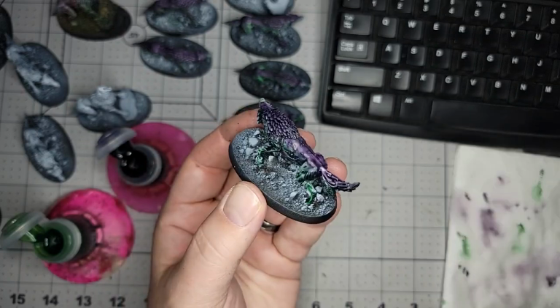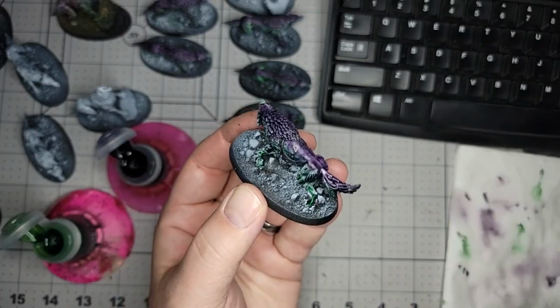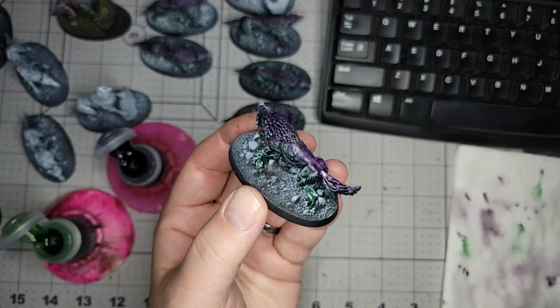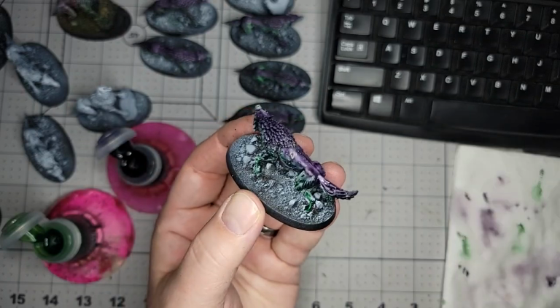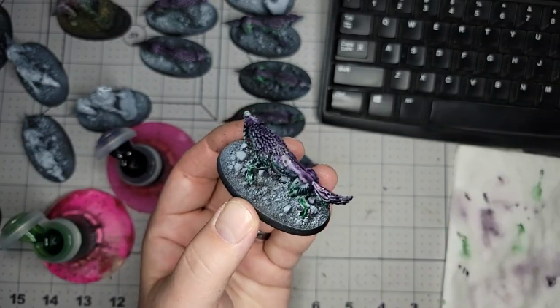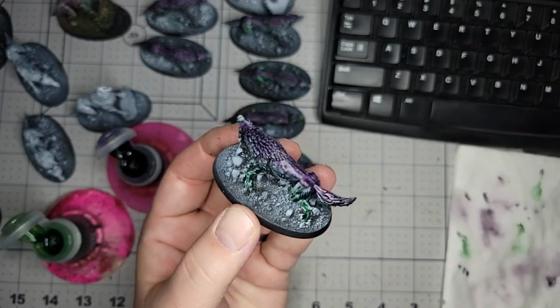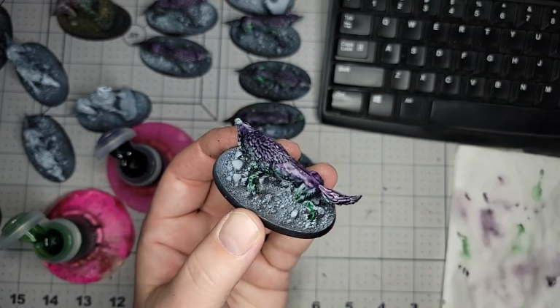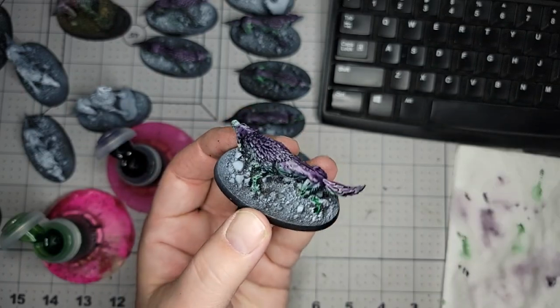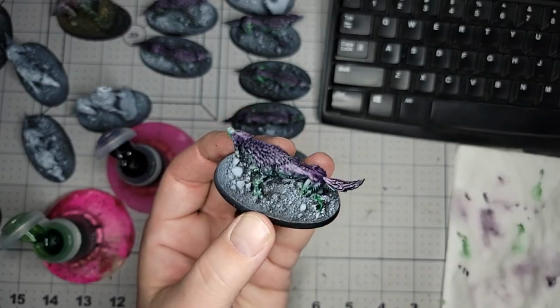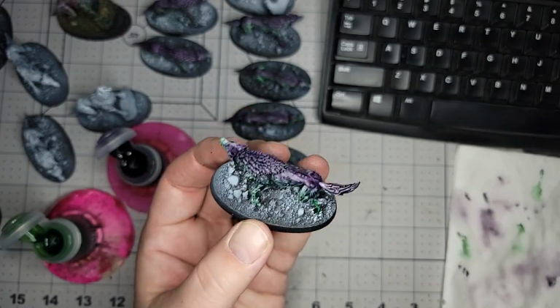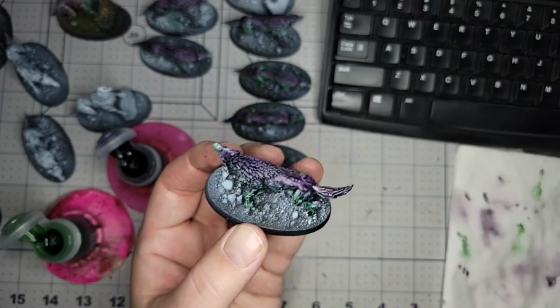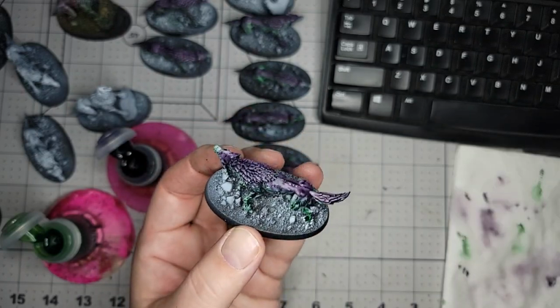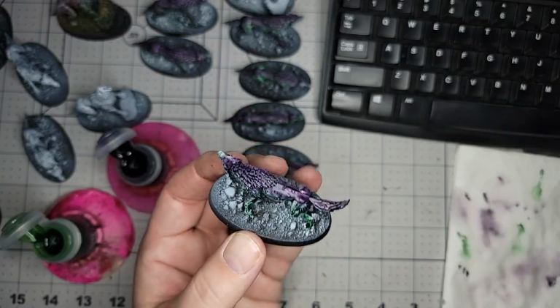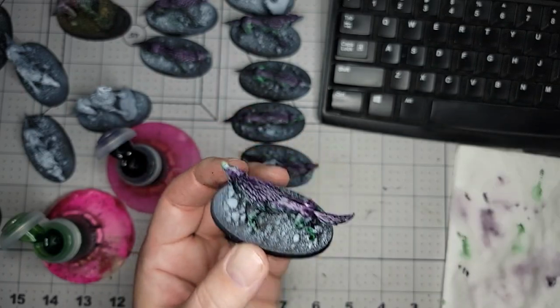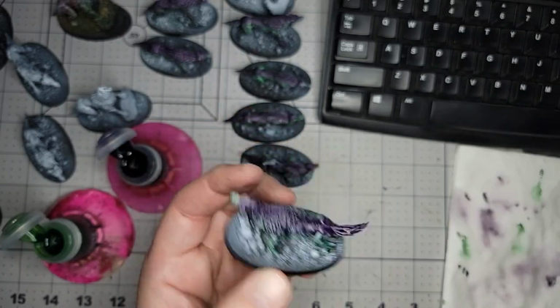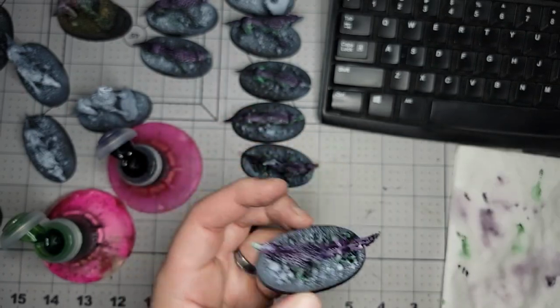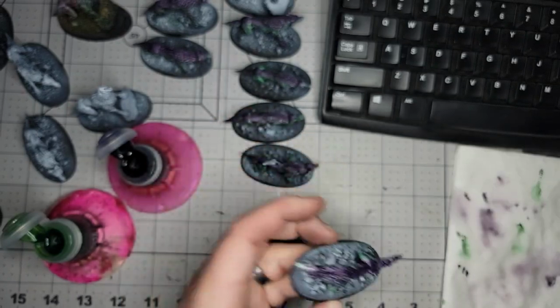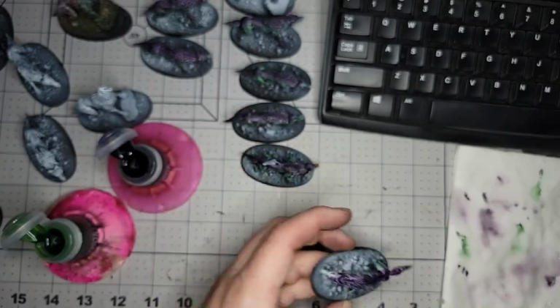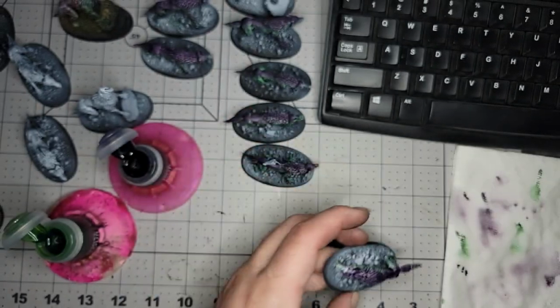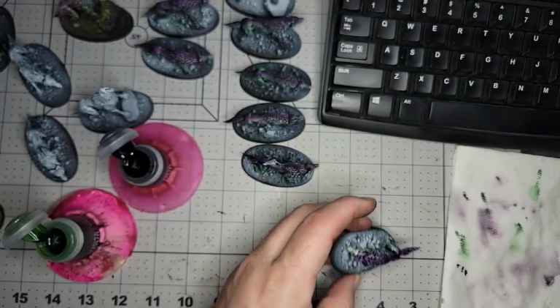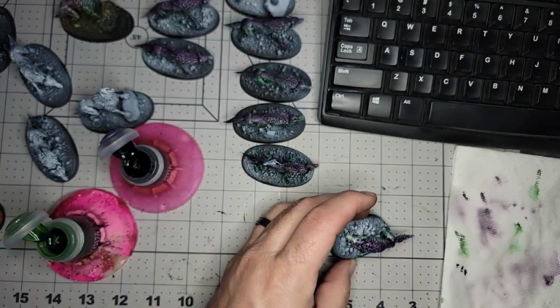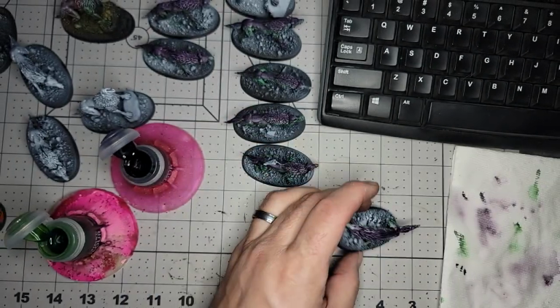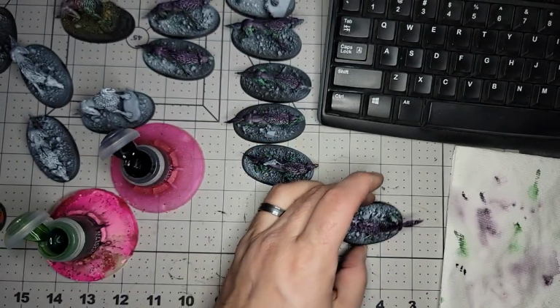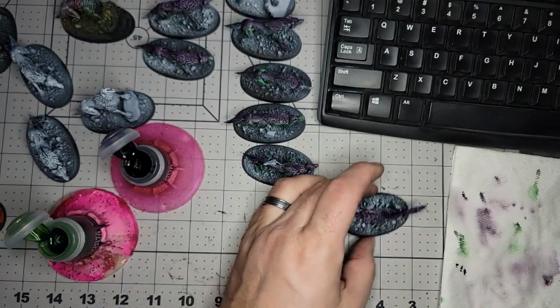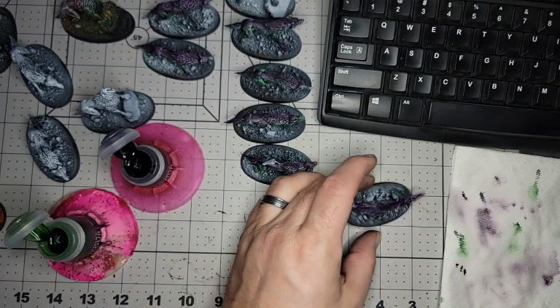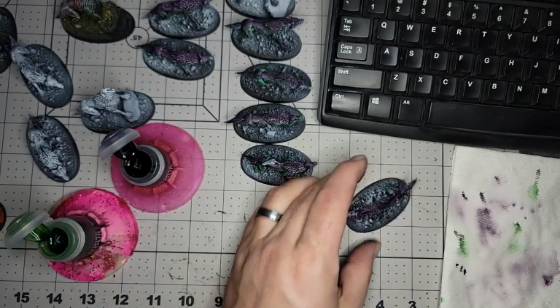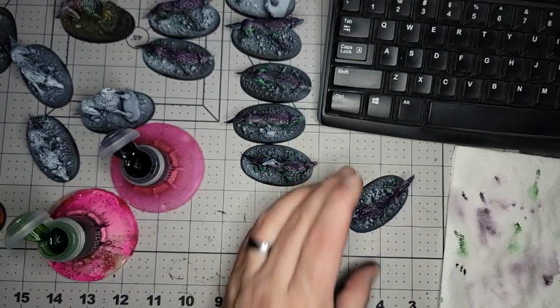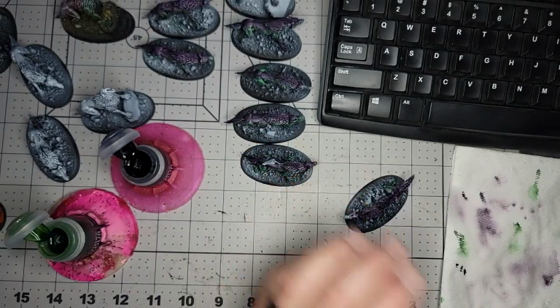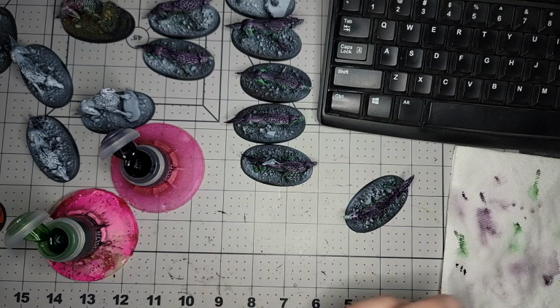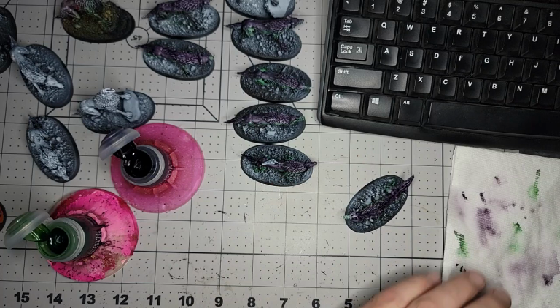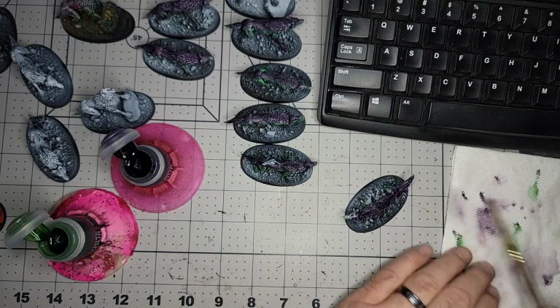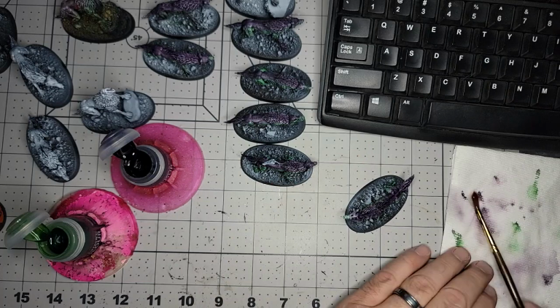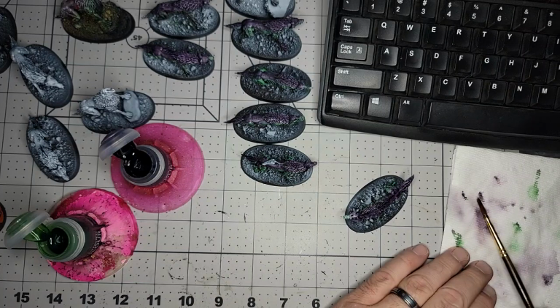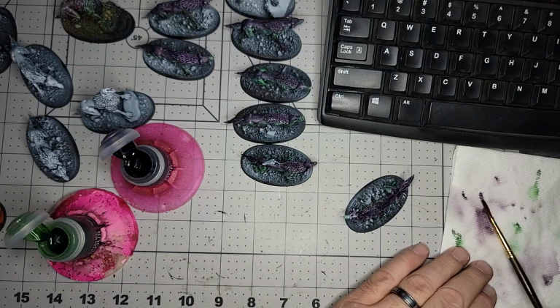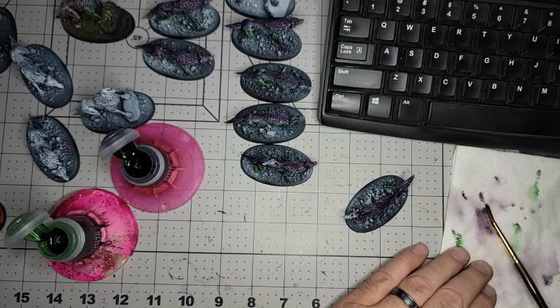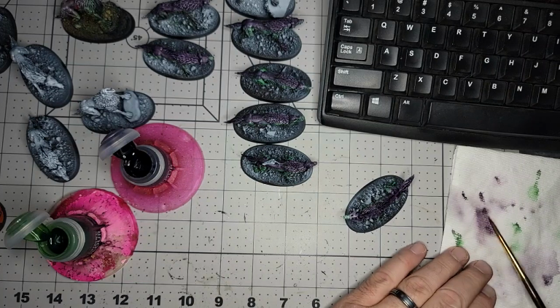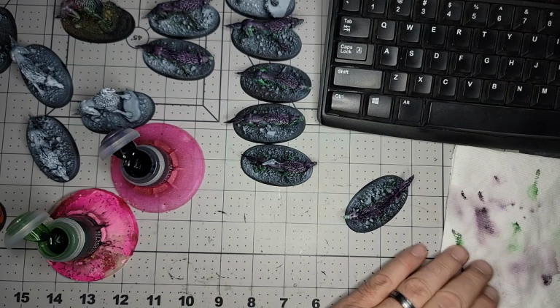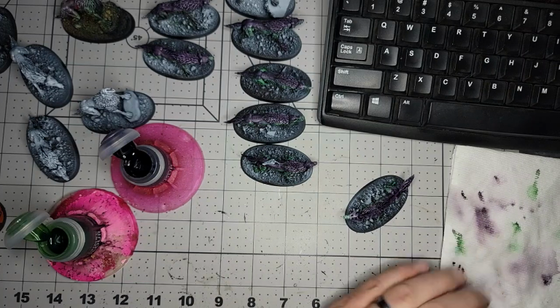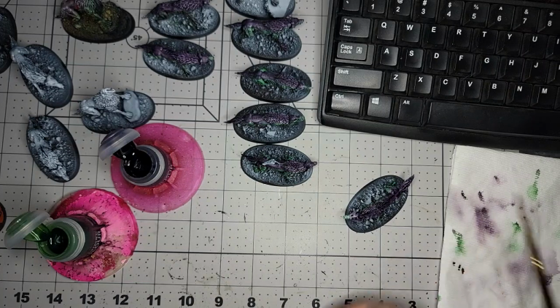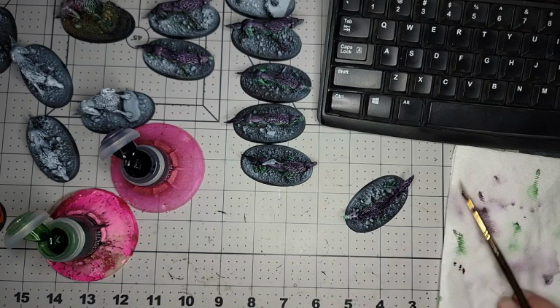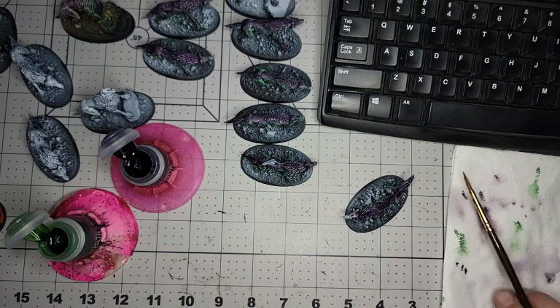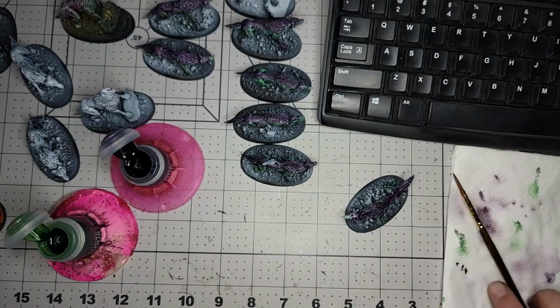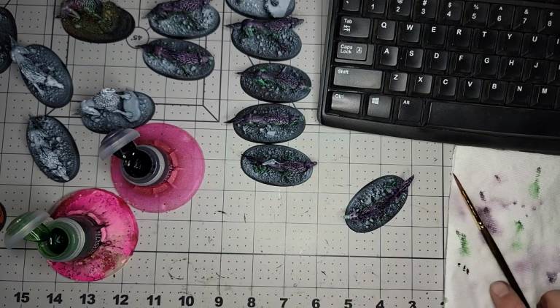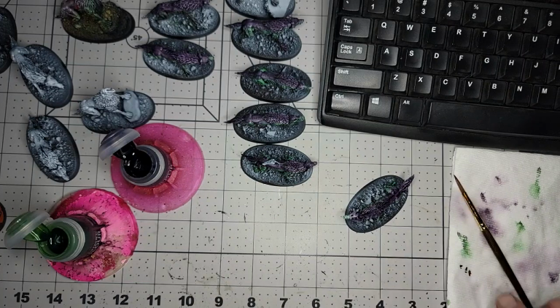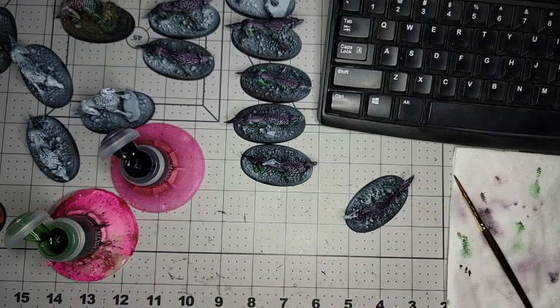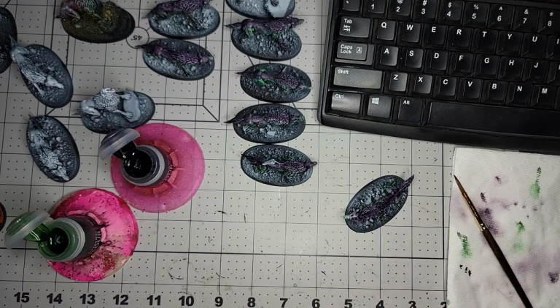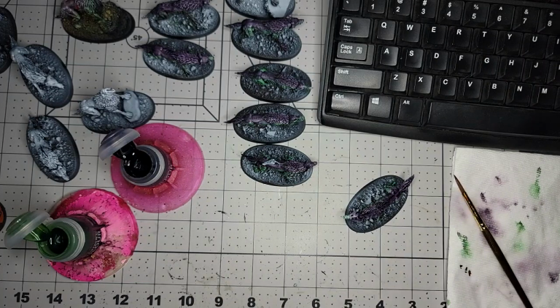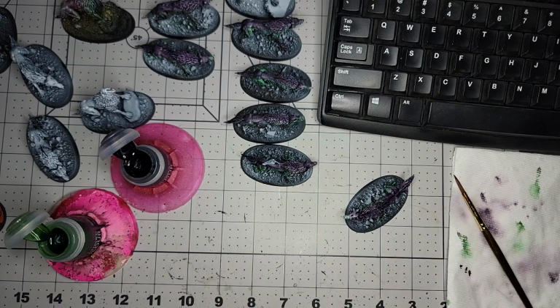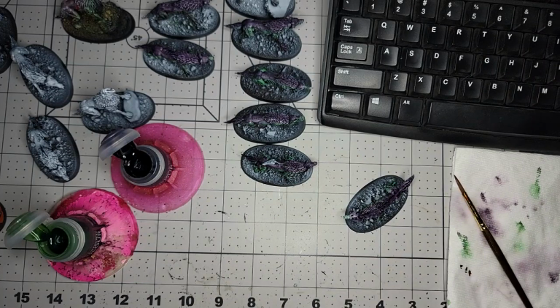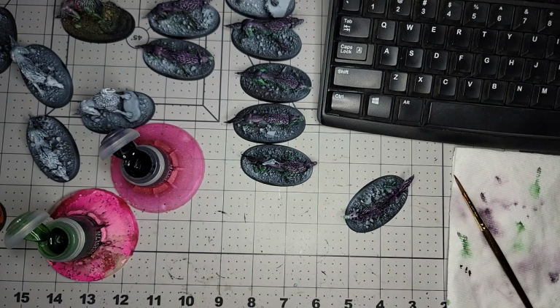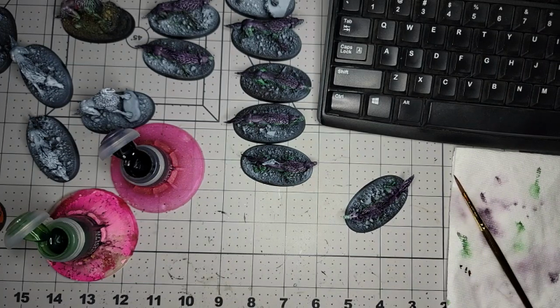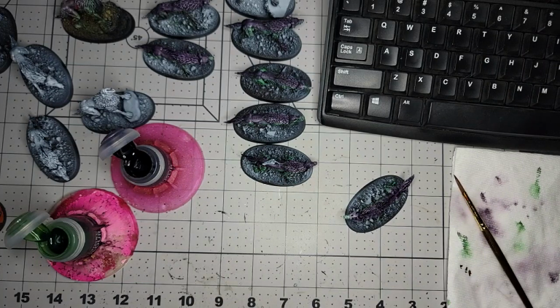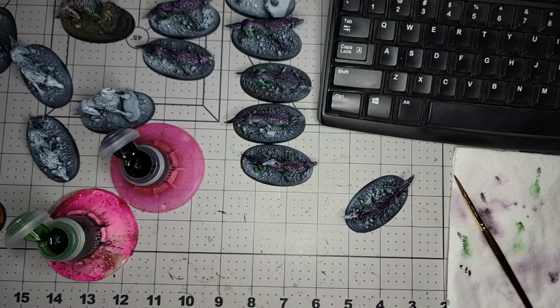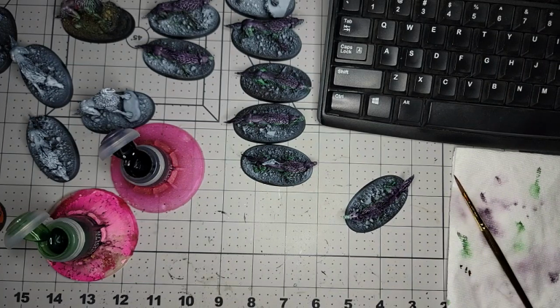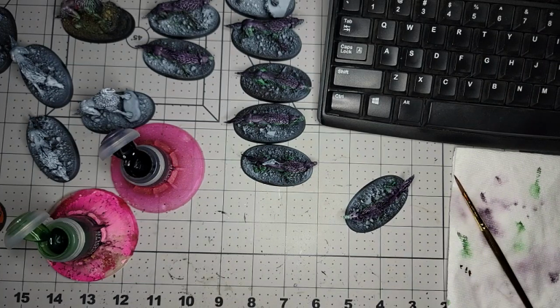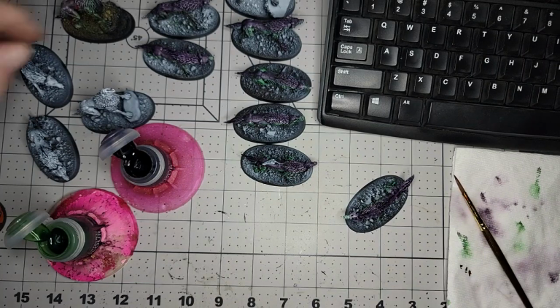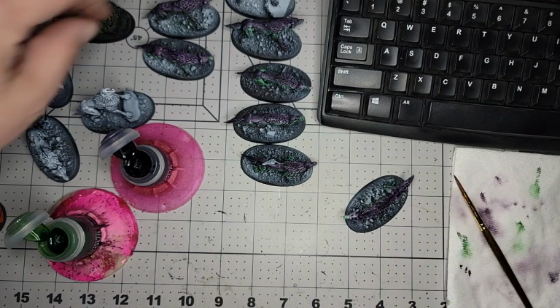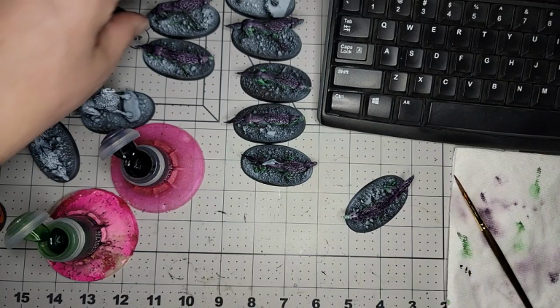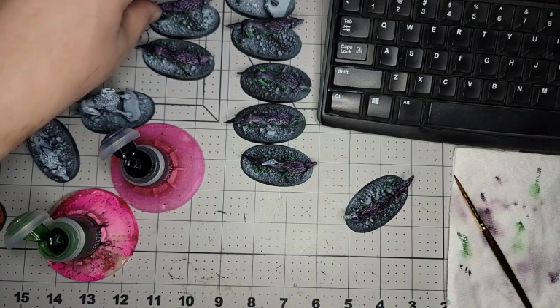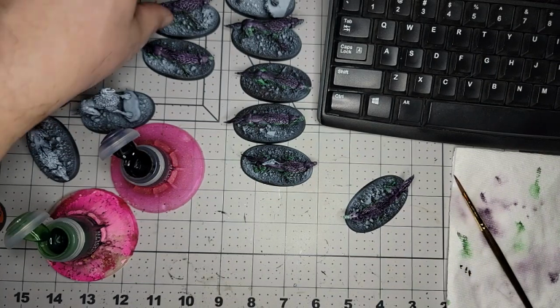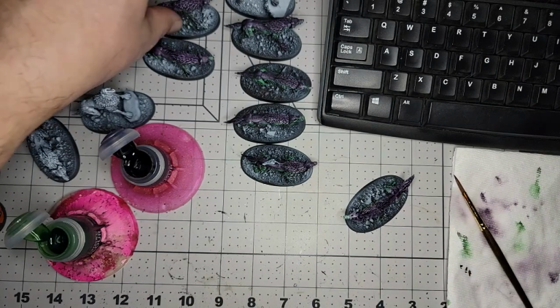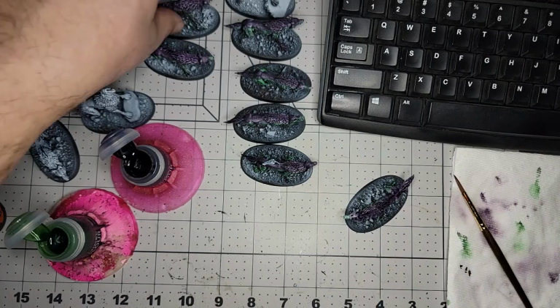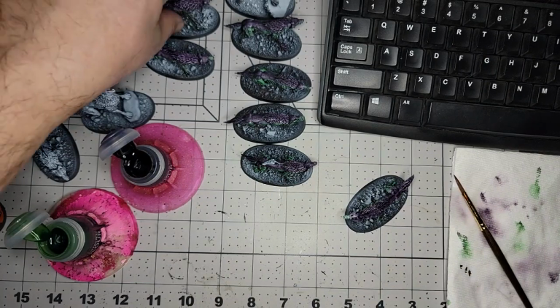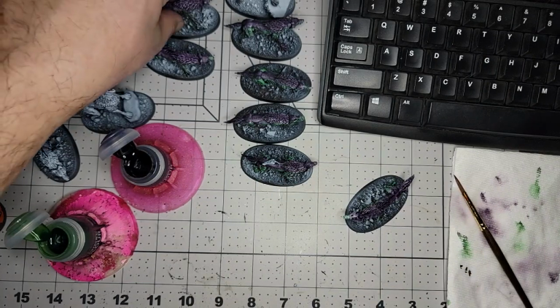So that's it. Easy peasy lemon squeezy. It dries a little bit more matte.